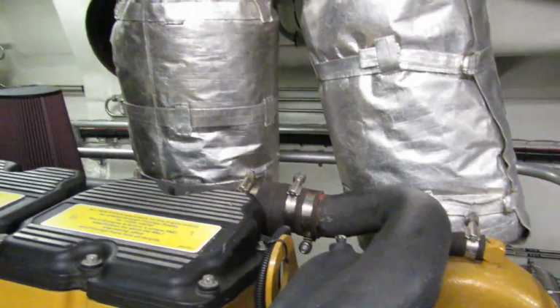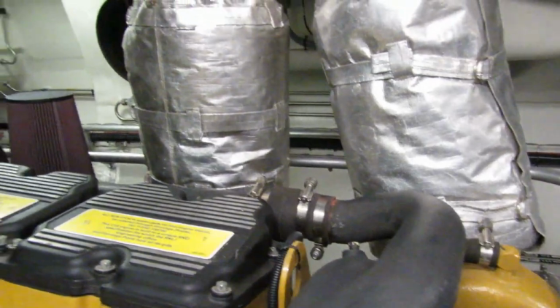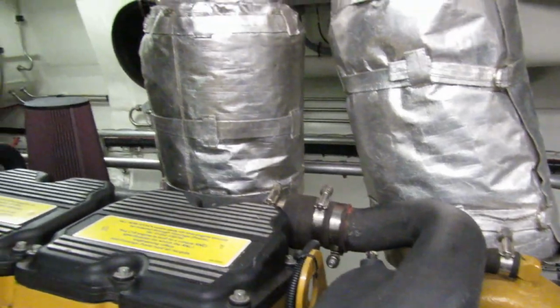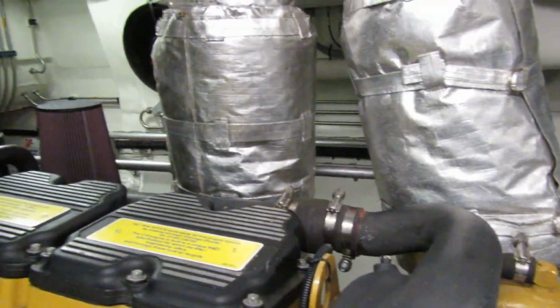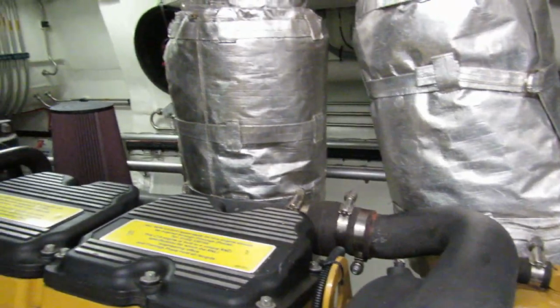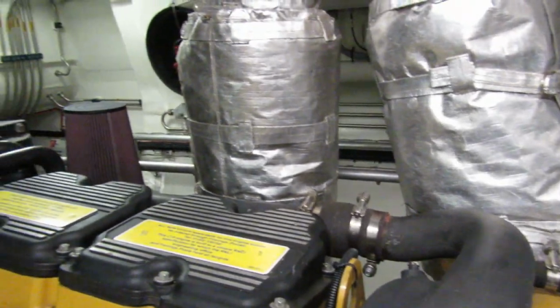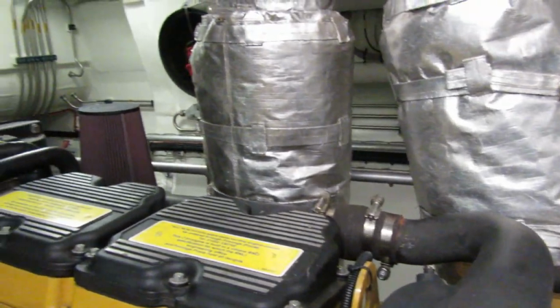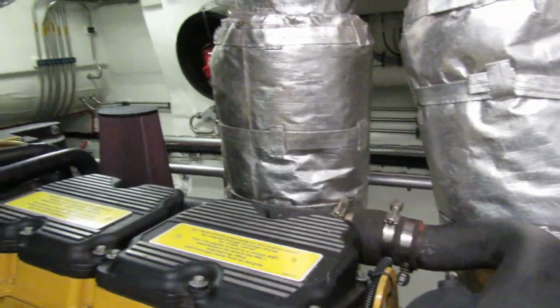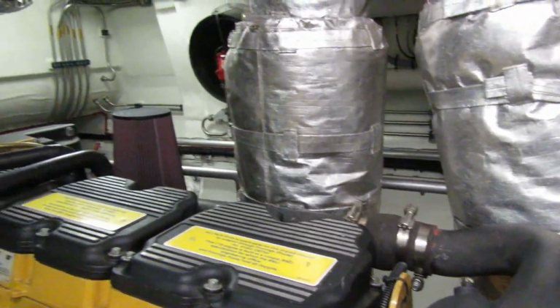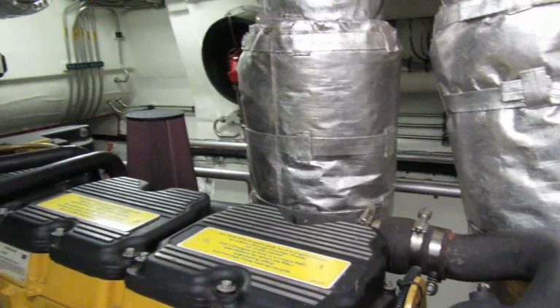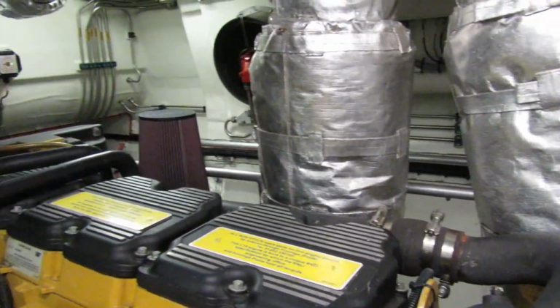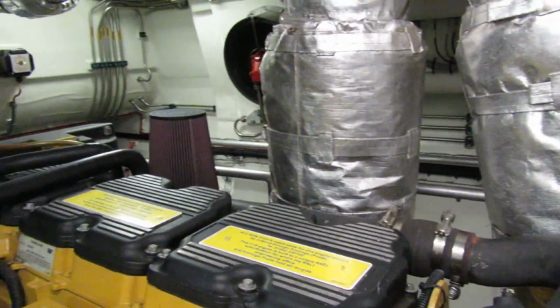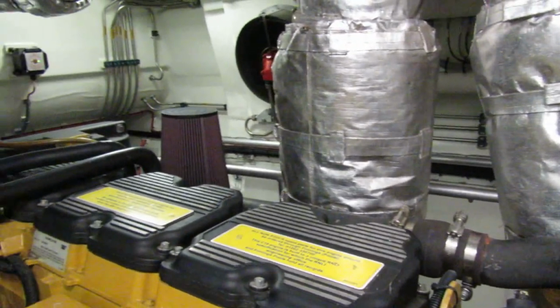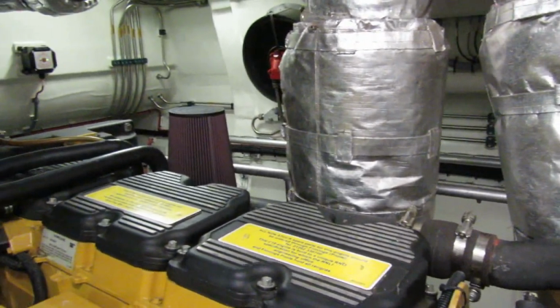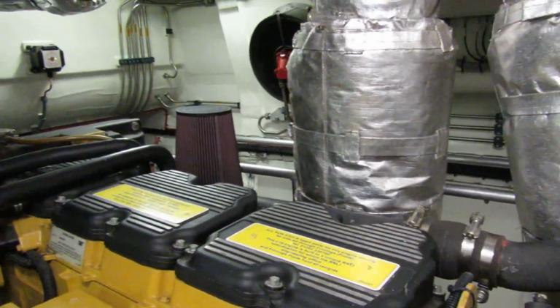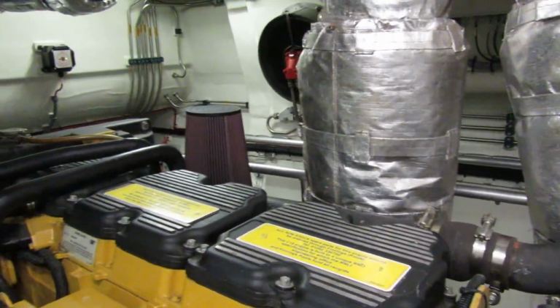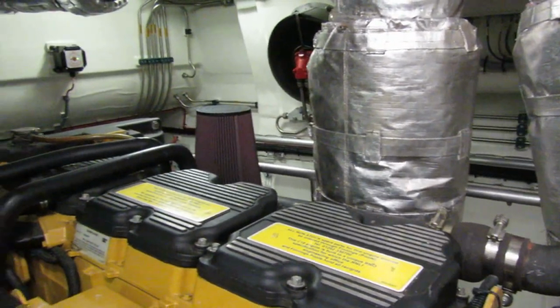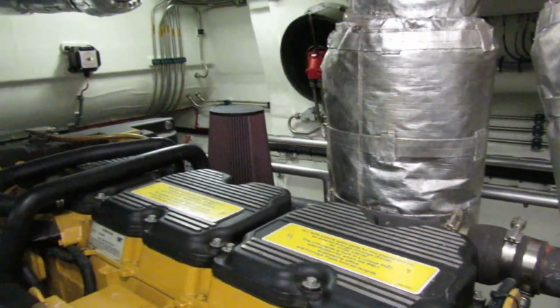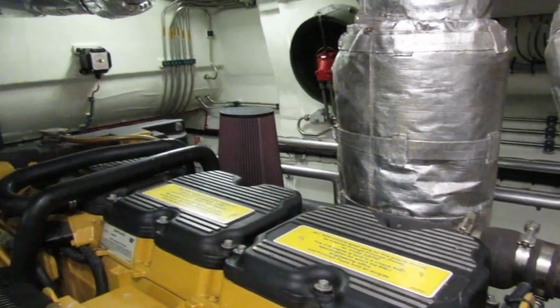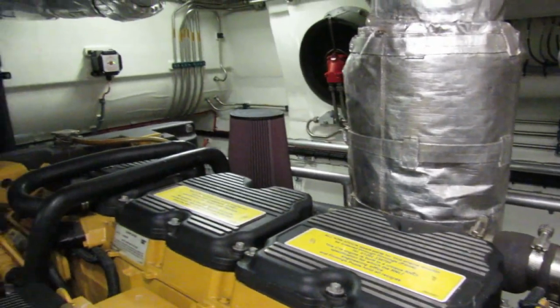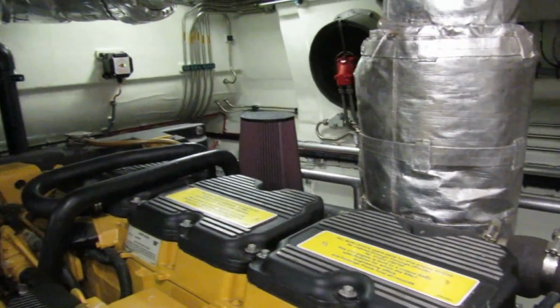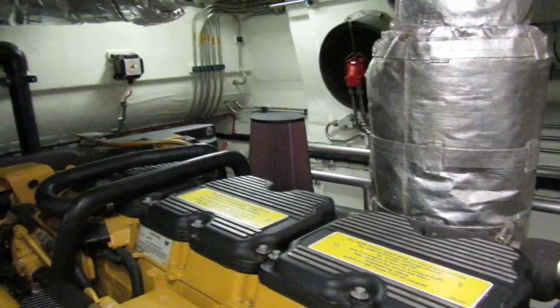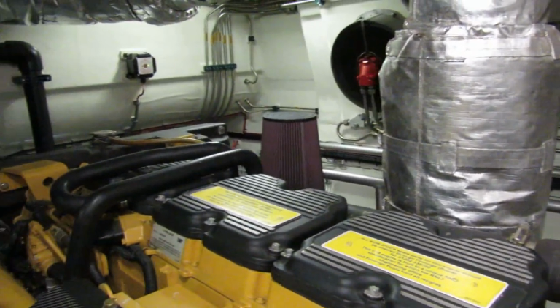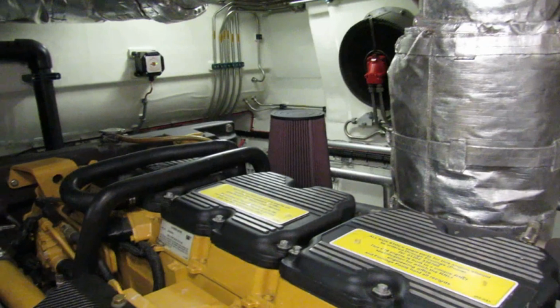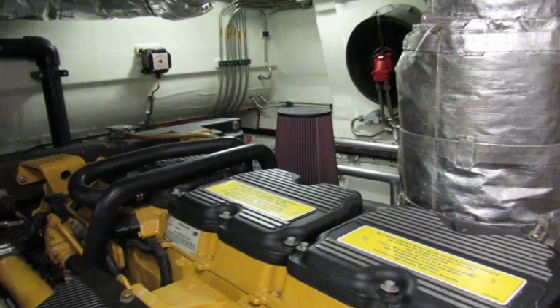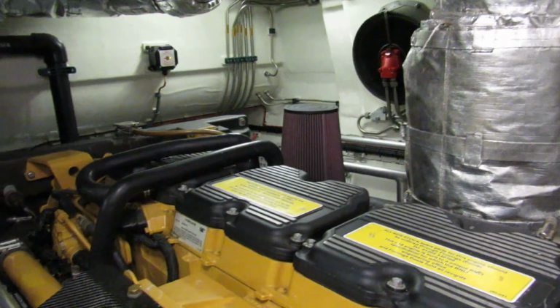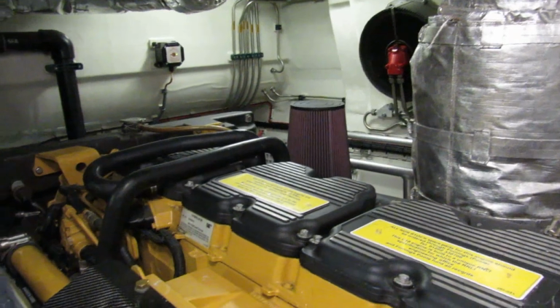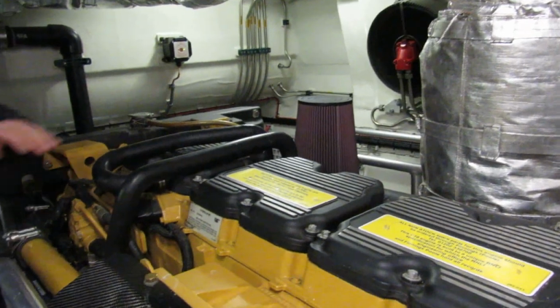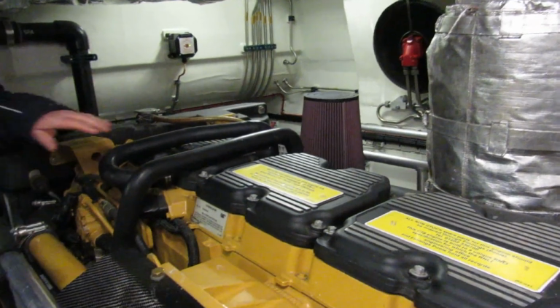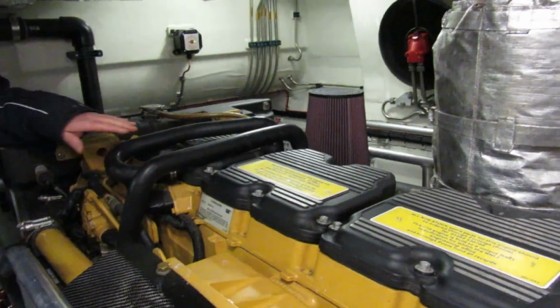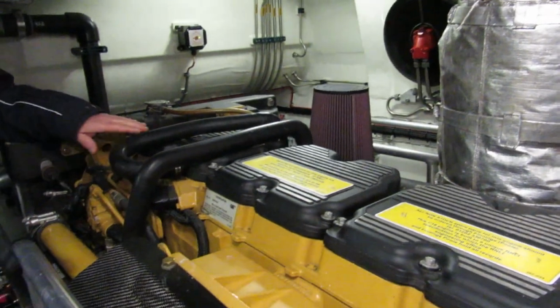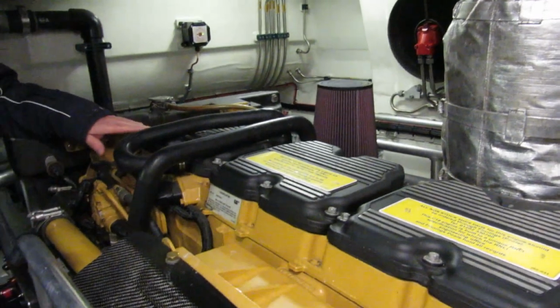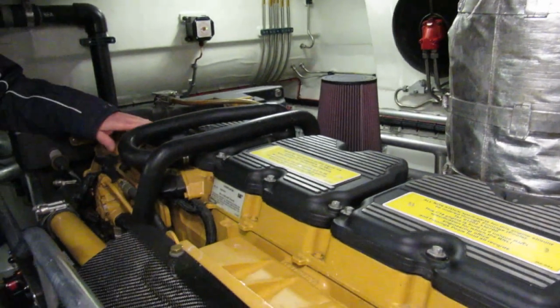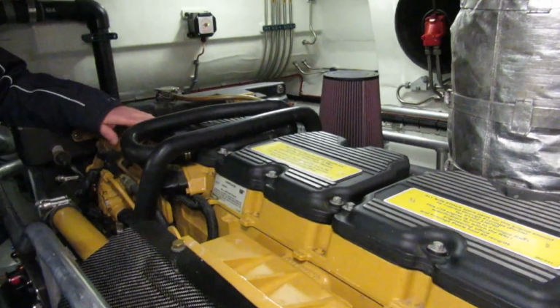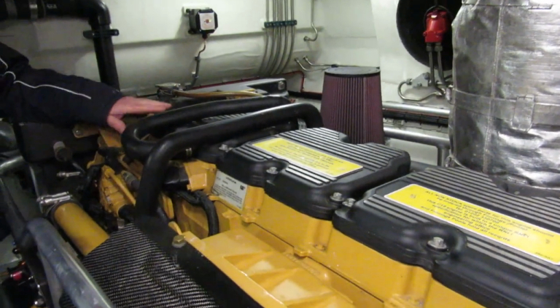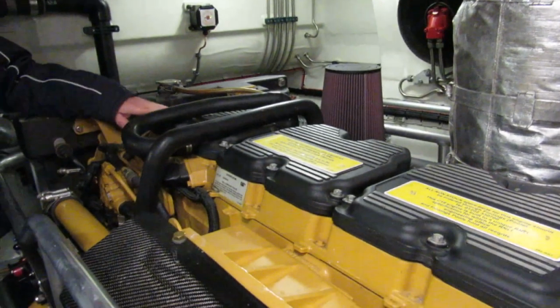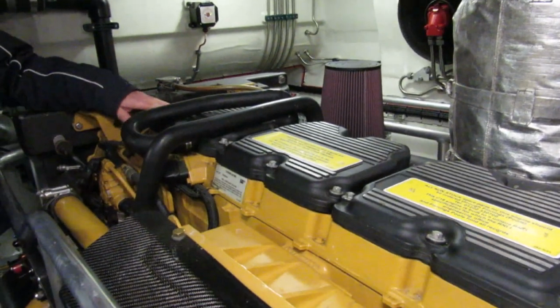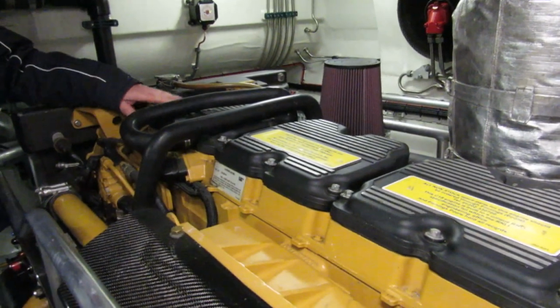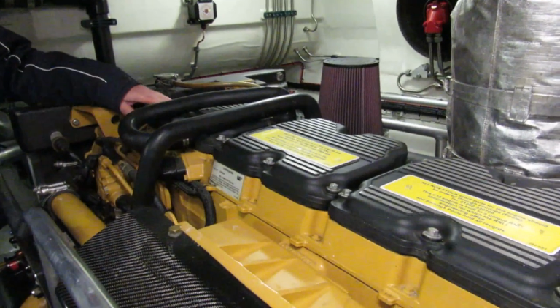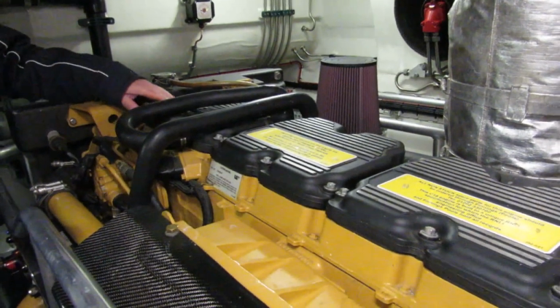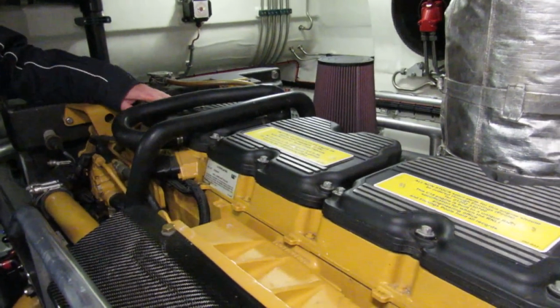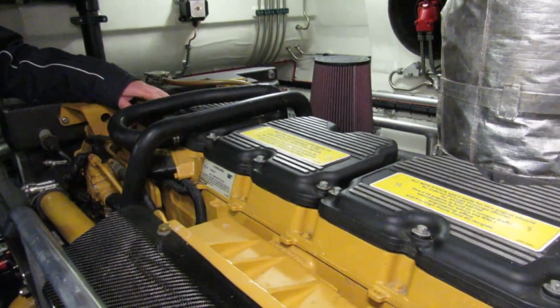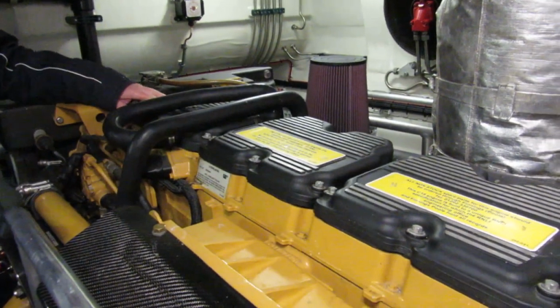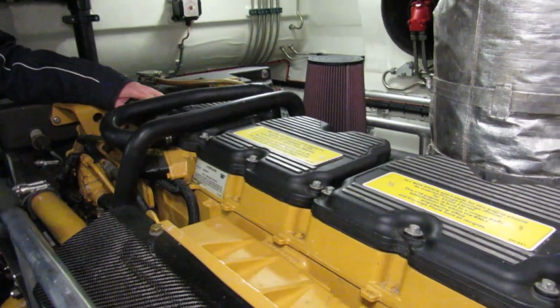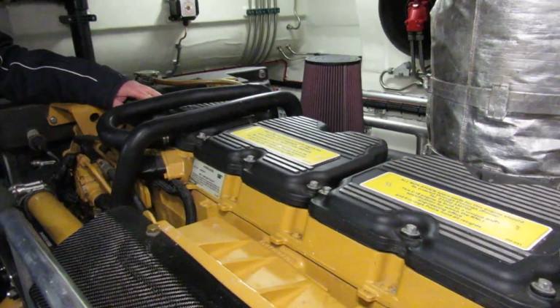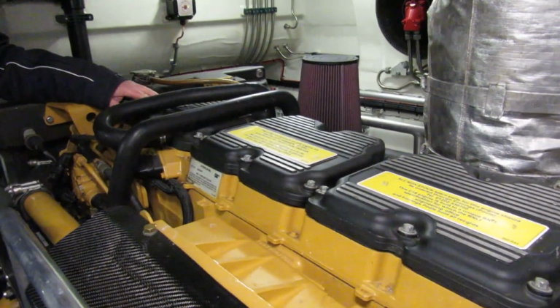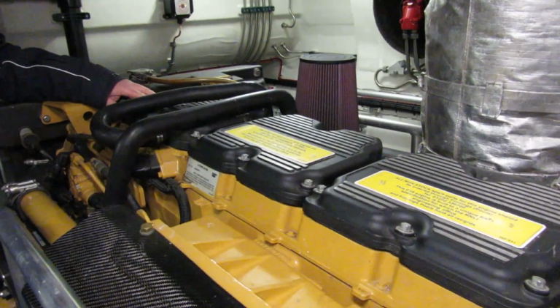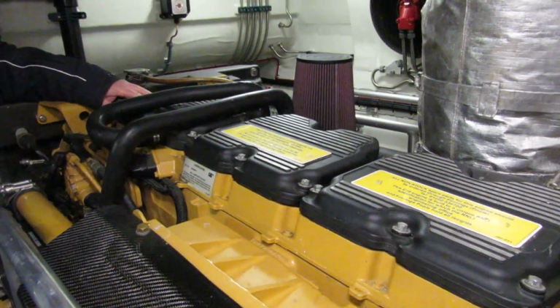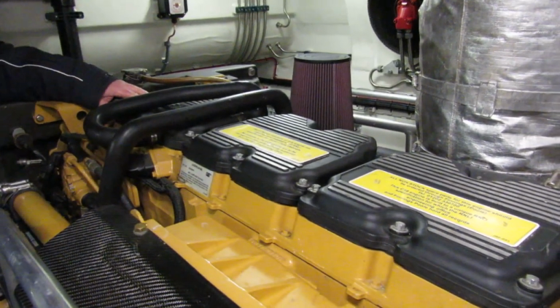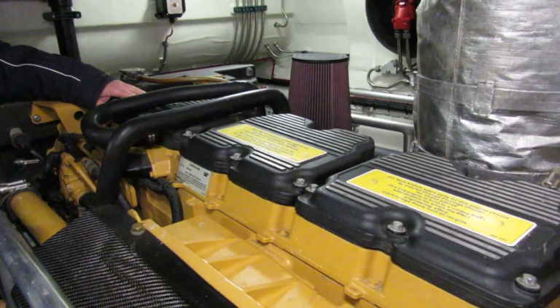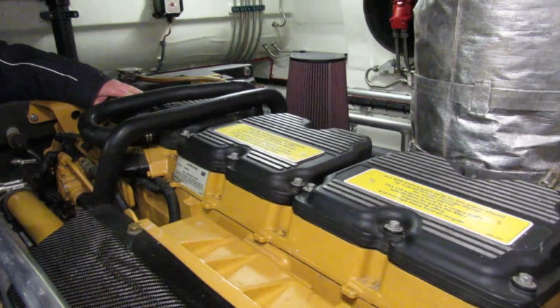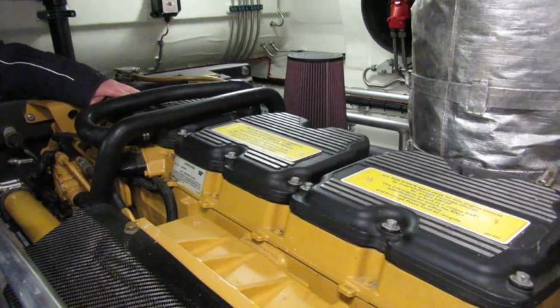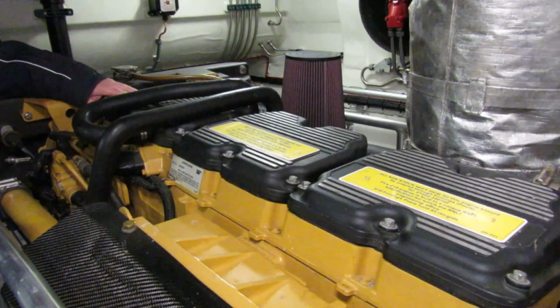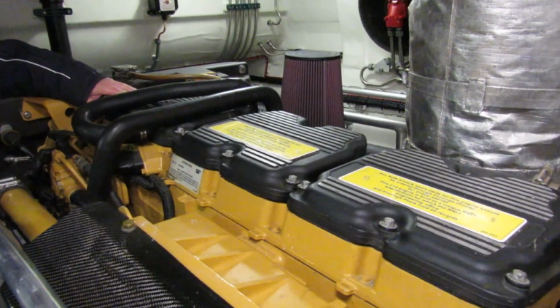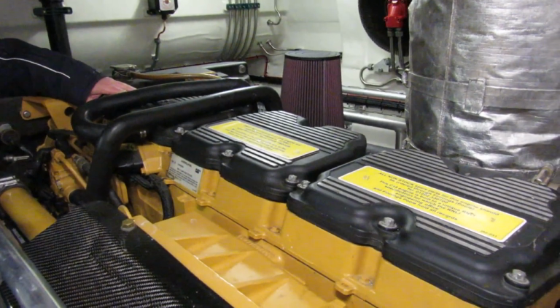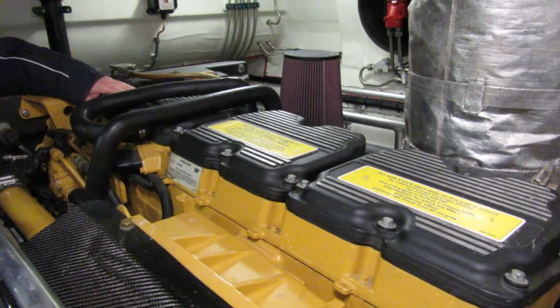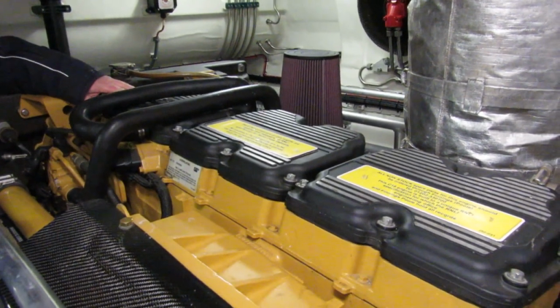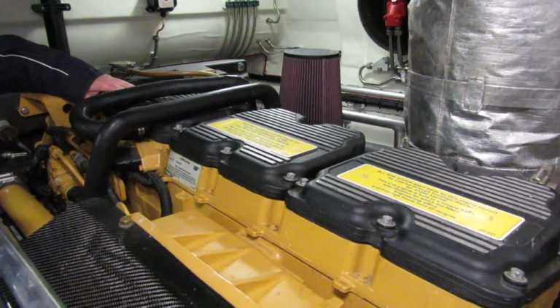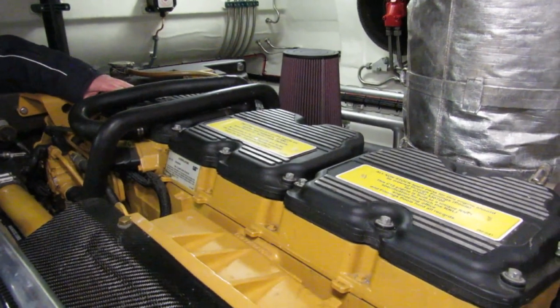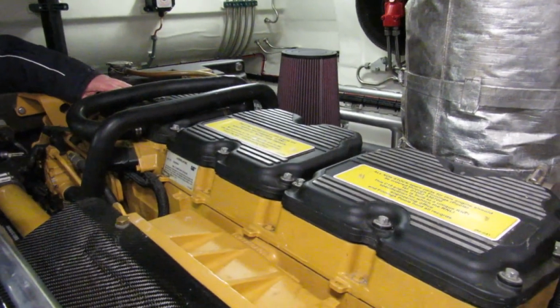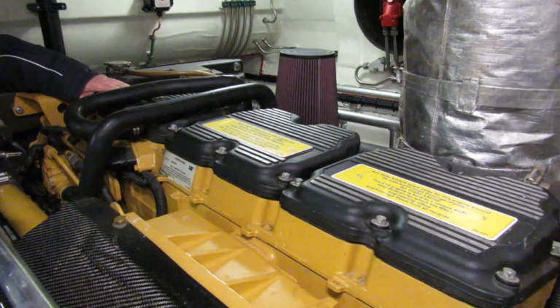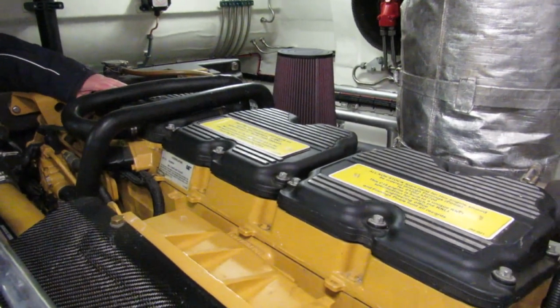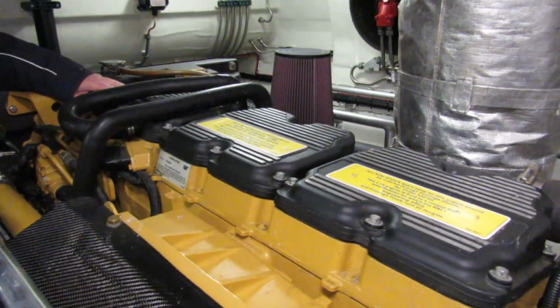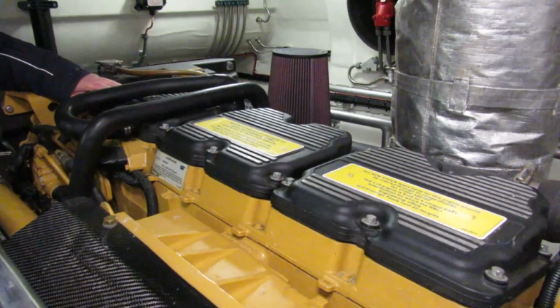This is where the engines are — two 1,000 horsepower Caterpillar engines. Big engines.